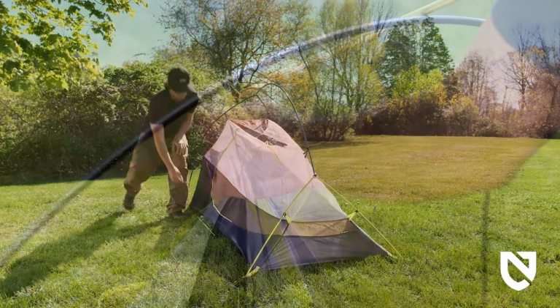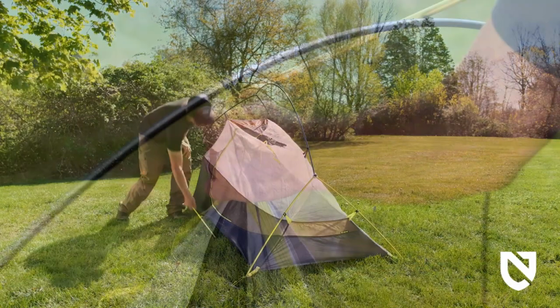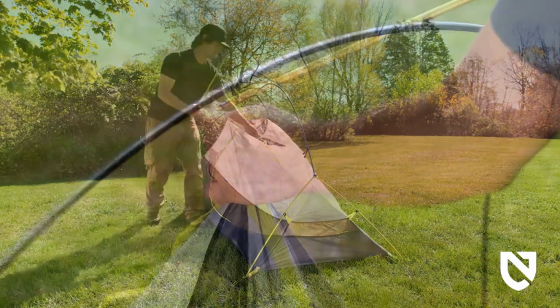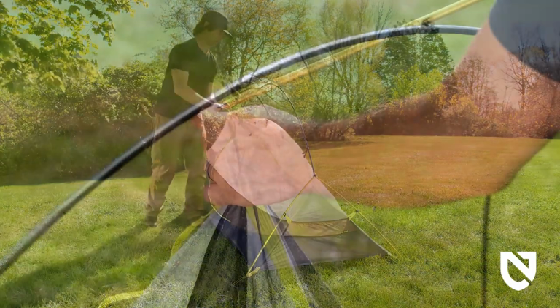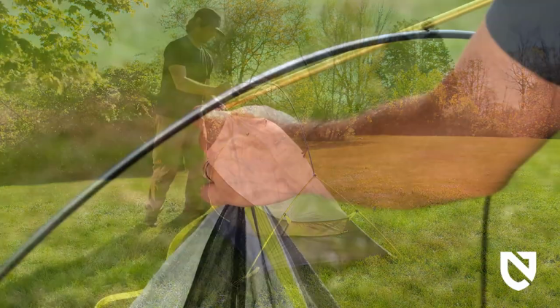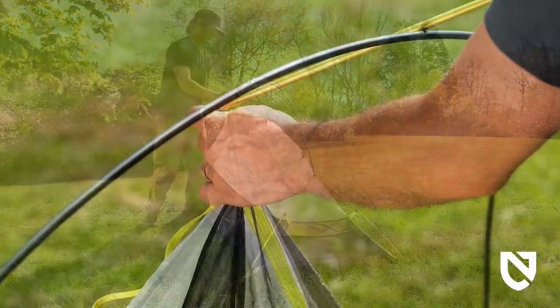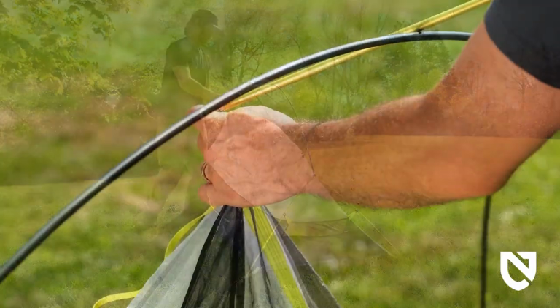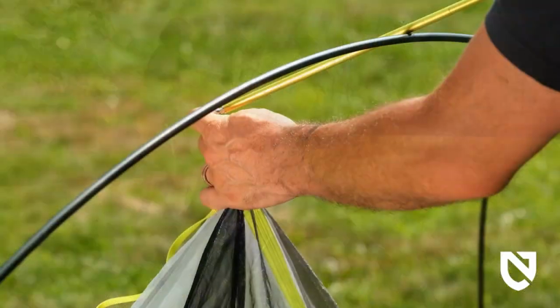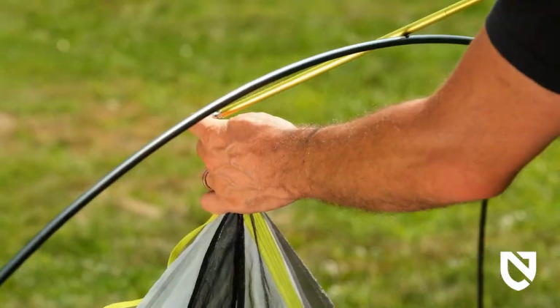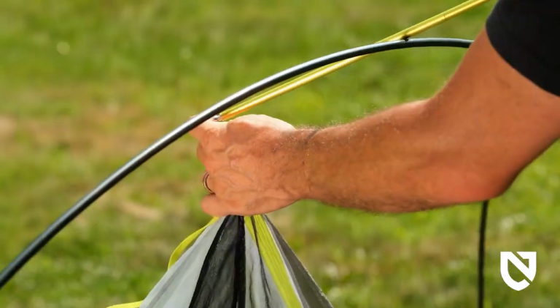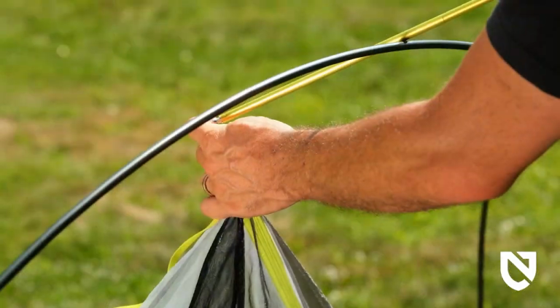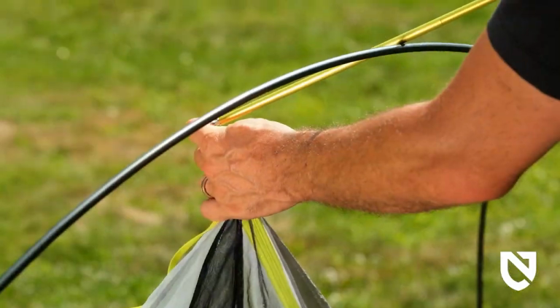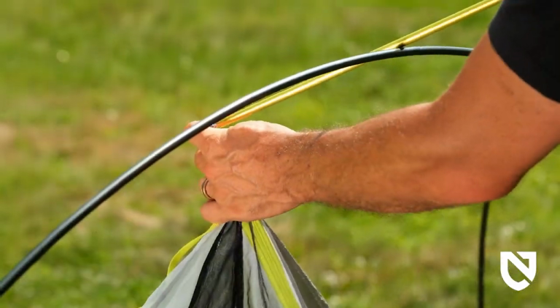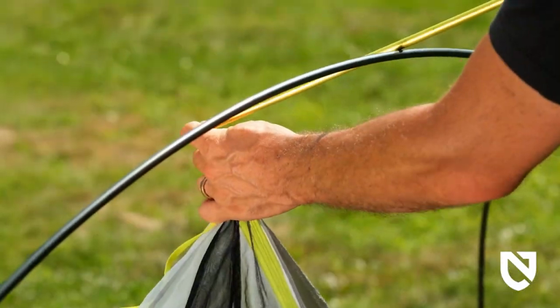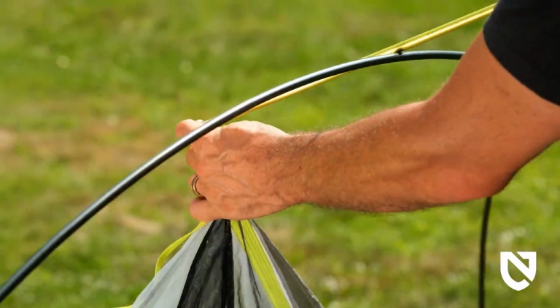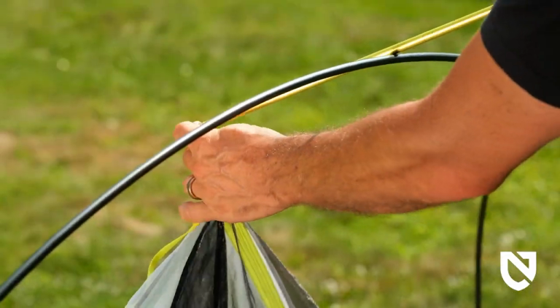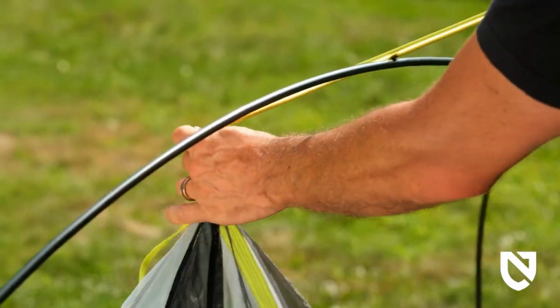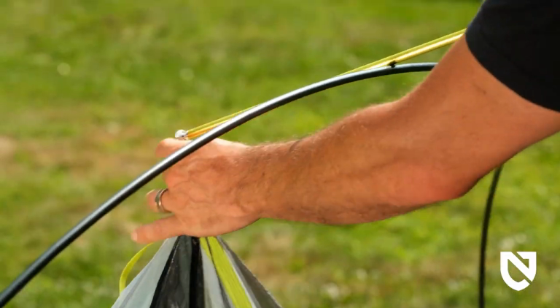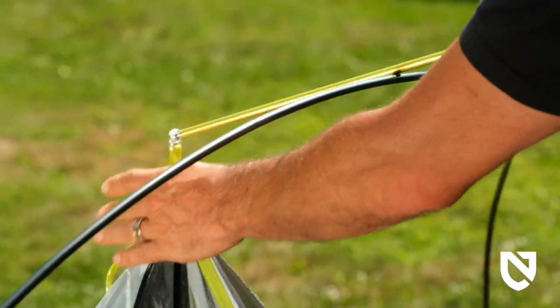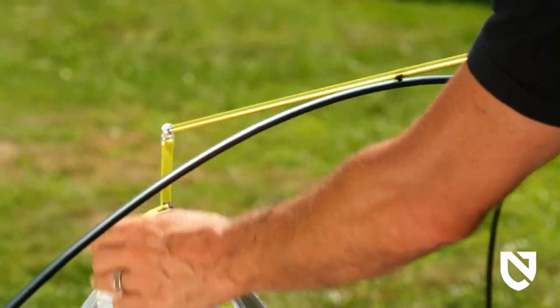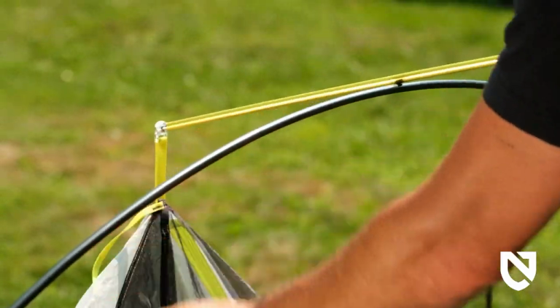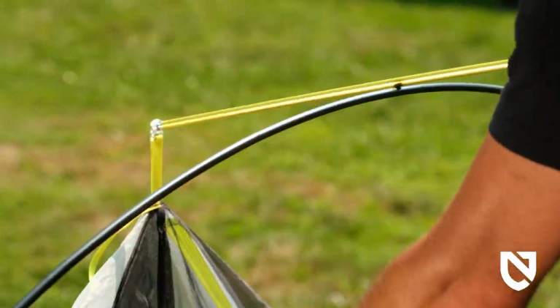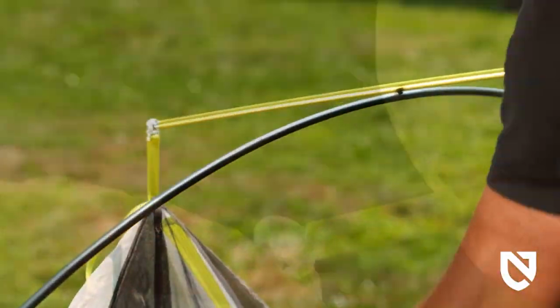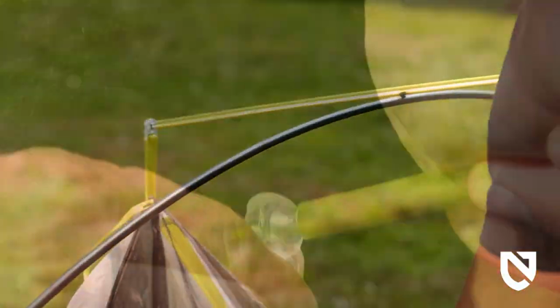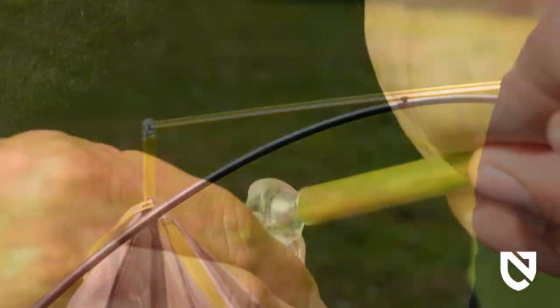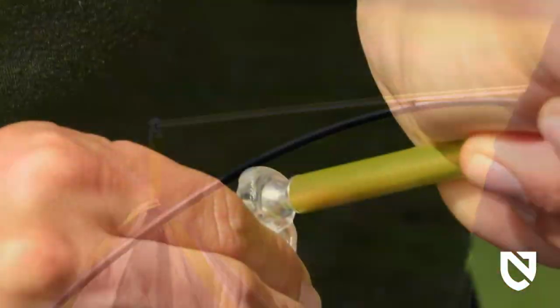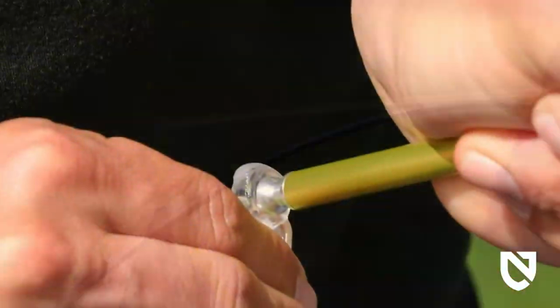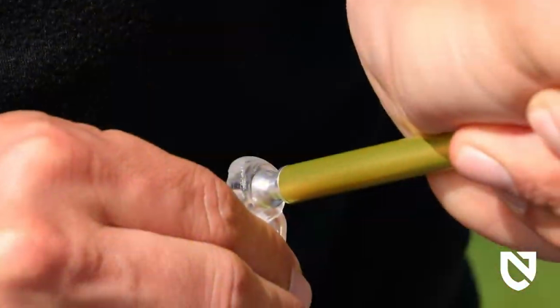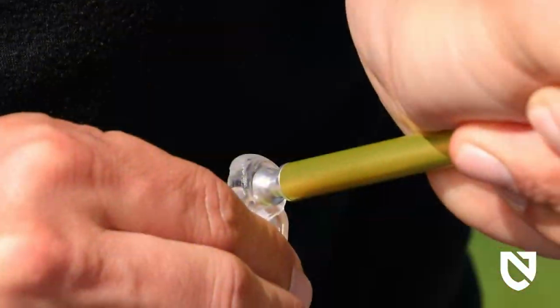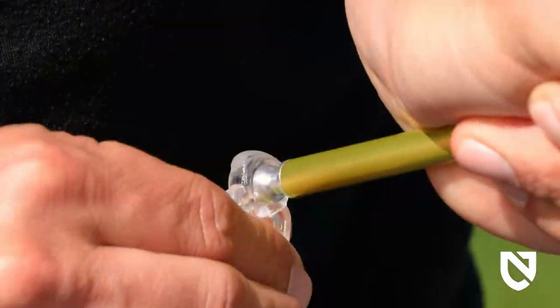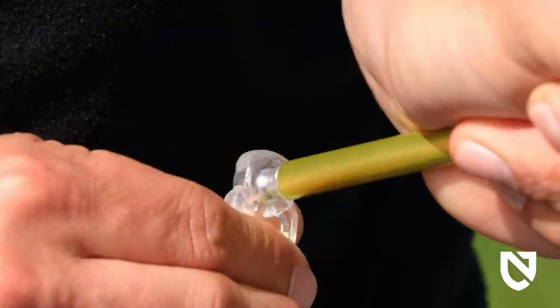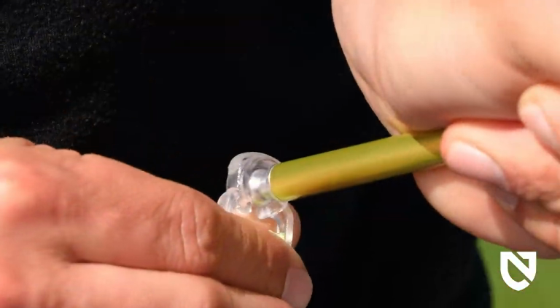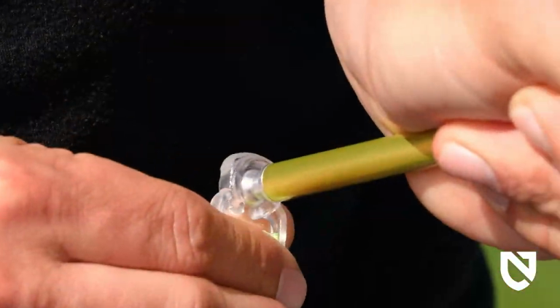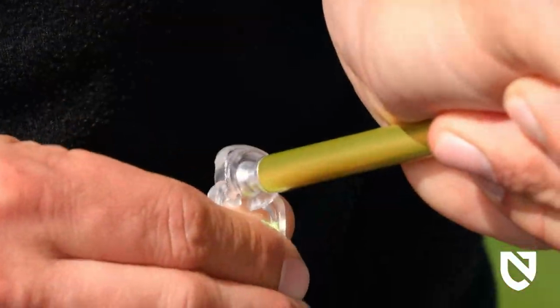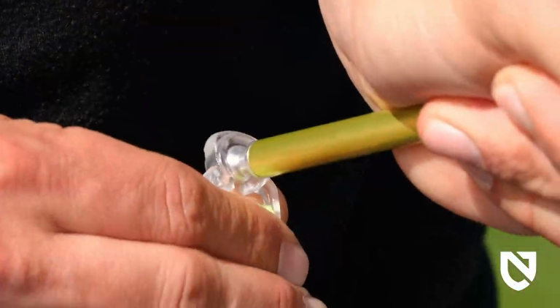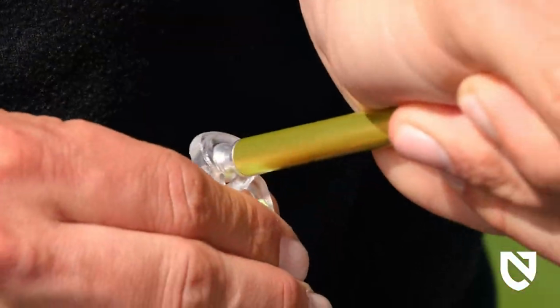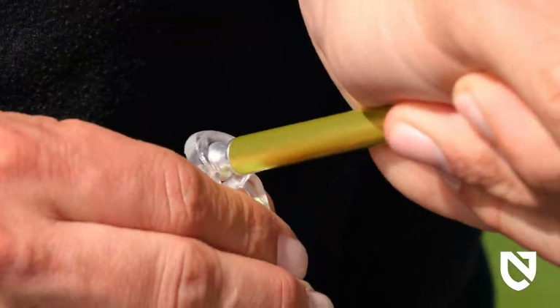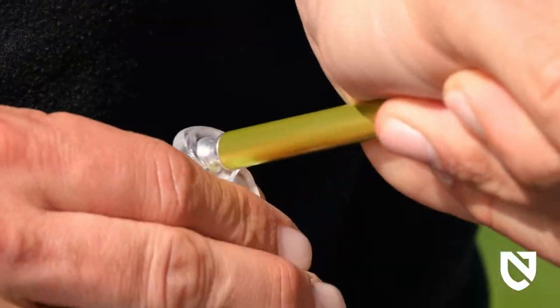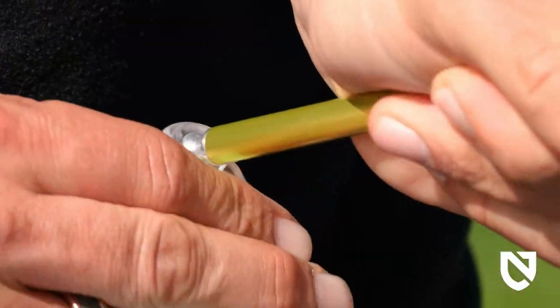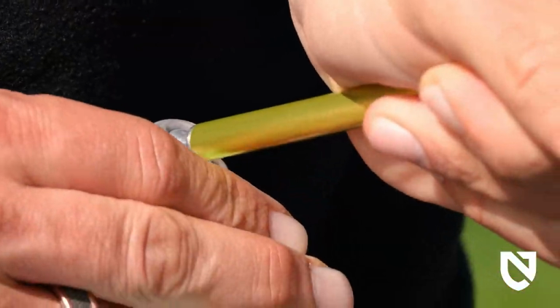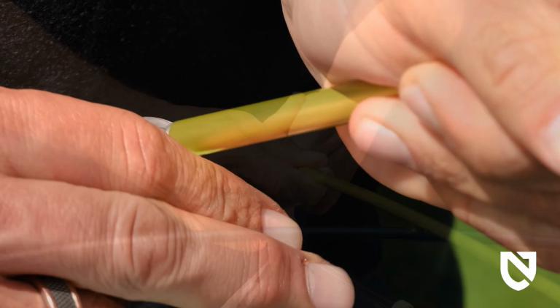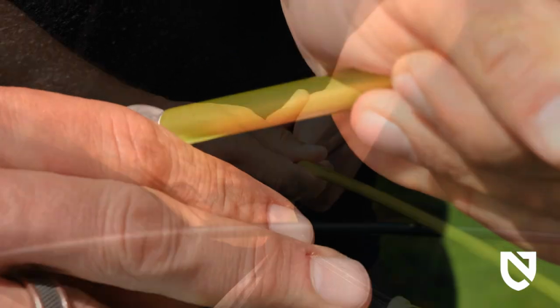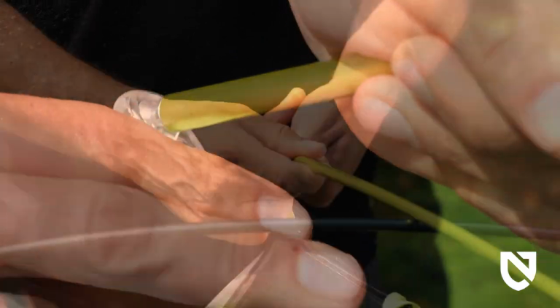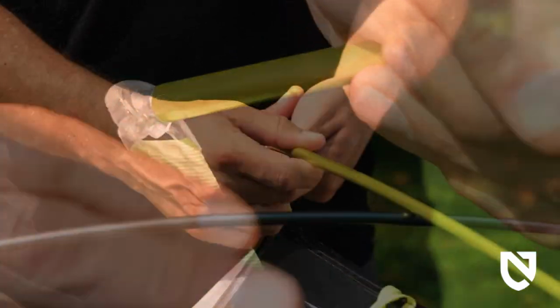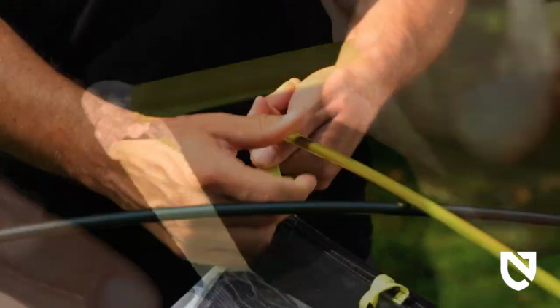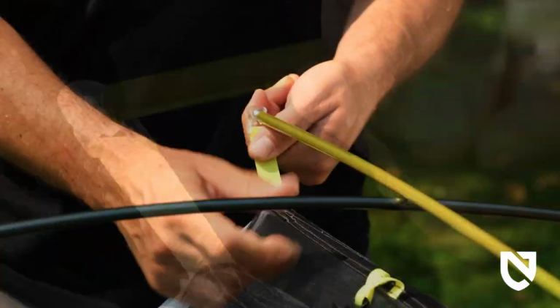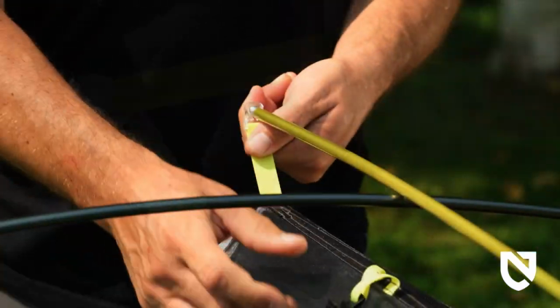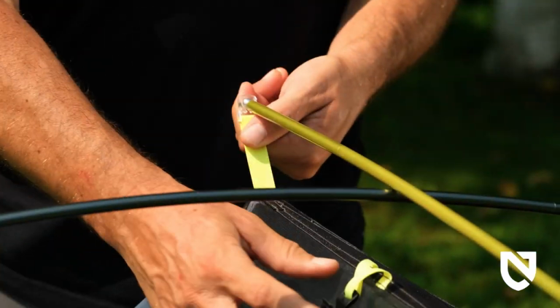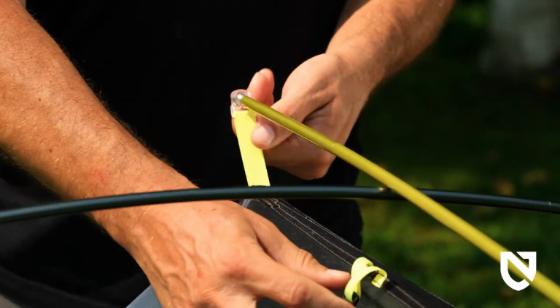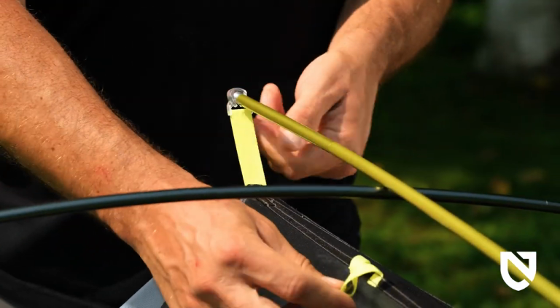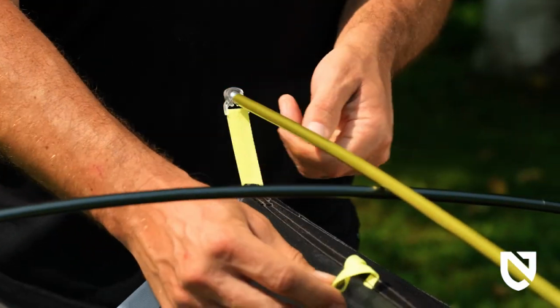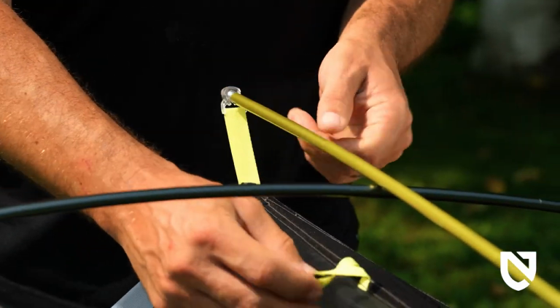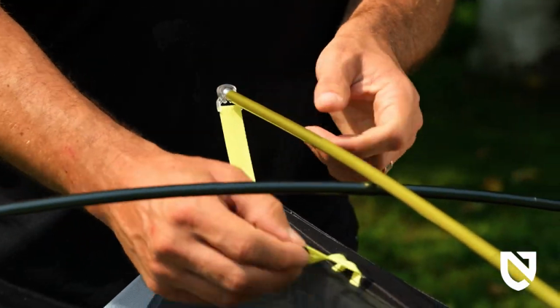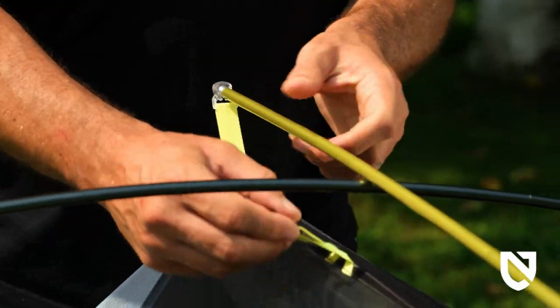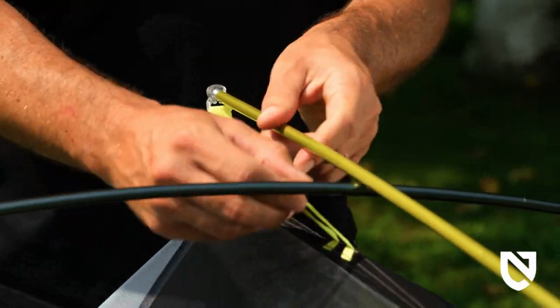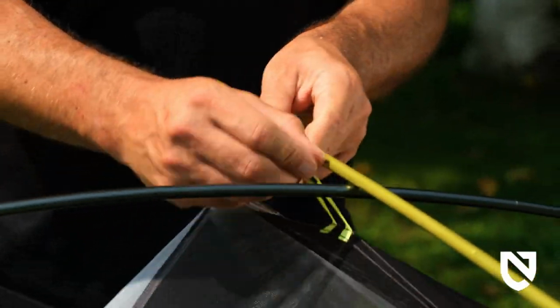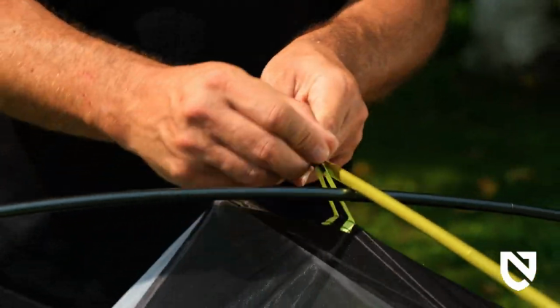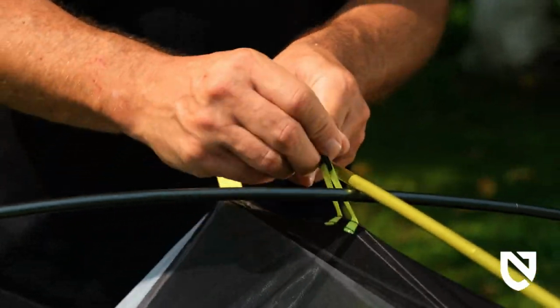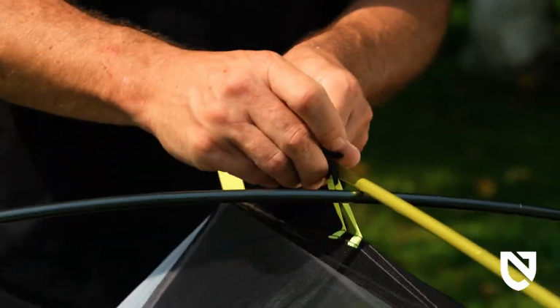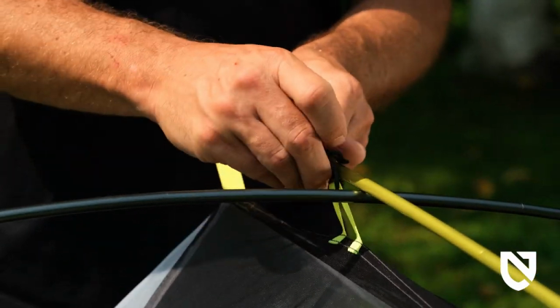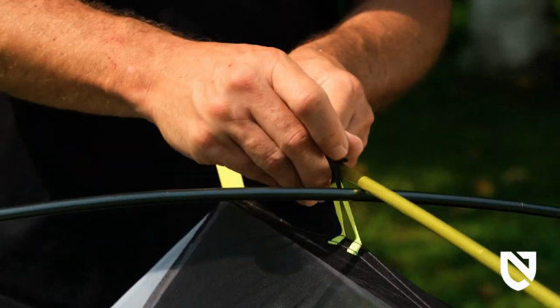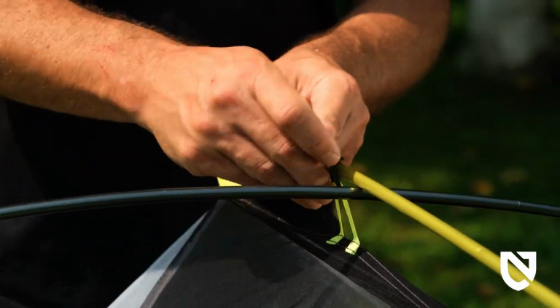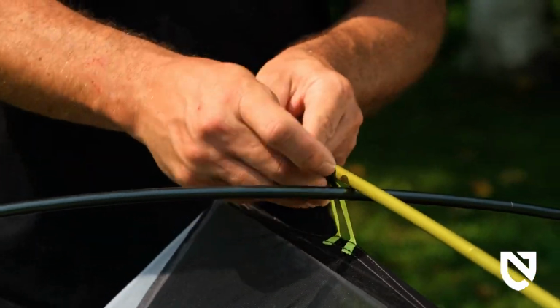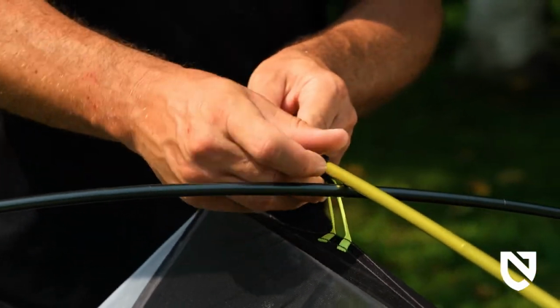Place the separate green cross pole above the center ridge pole and snap the pole tips into the ball cap fittings on the sides of the tent above each door.